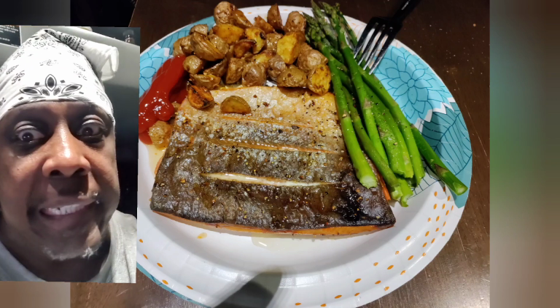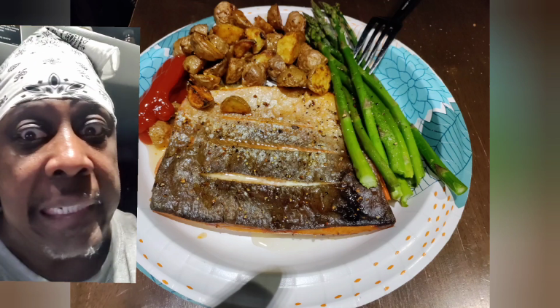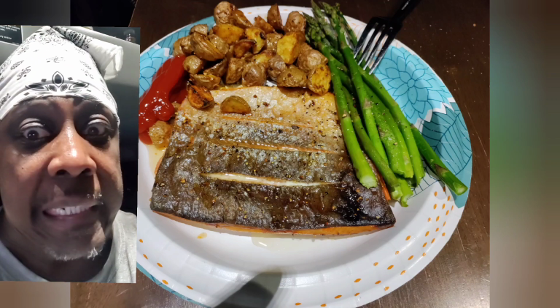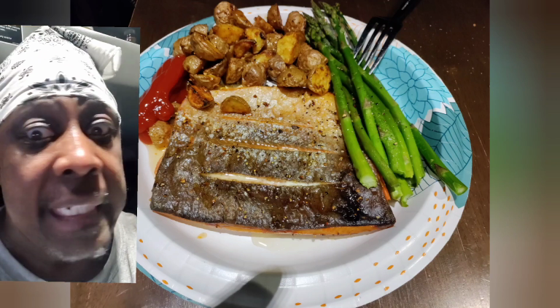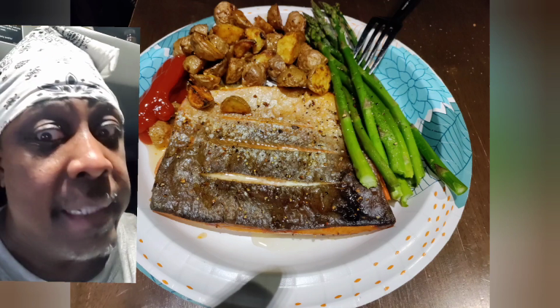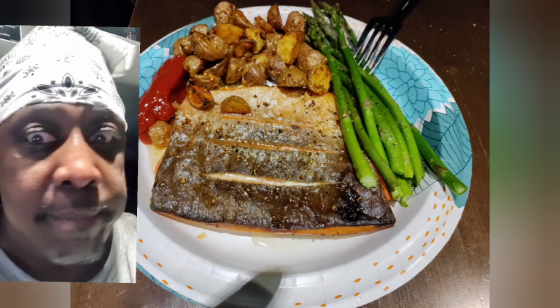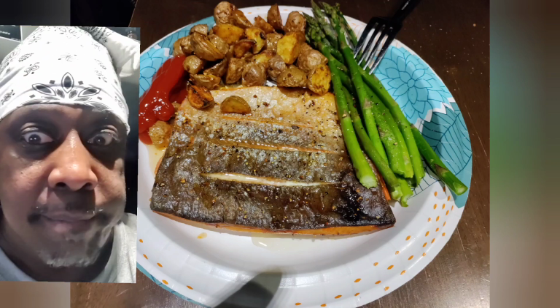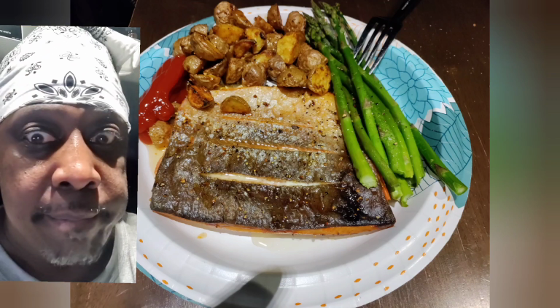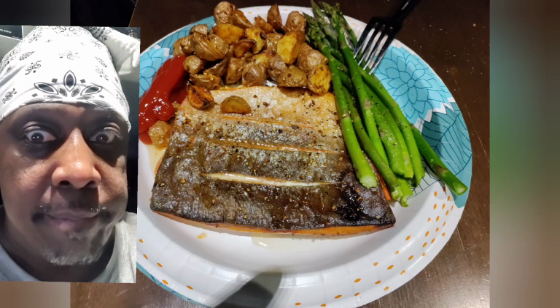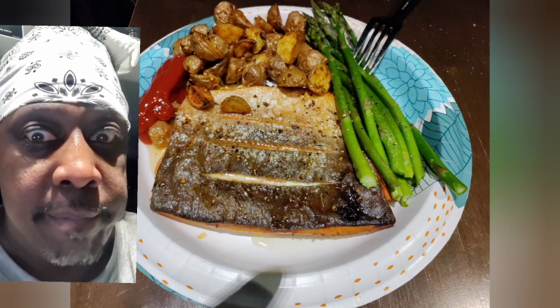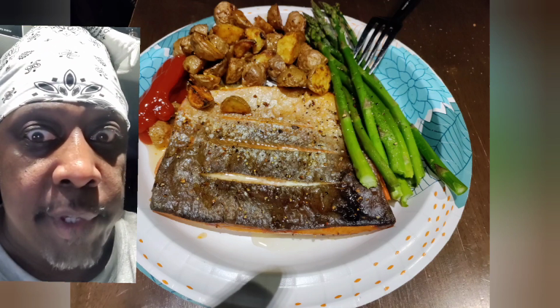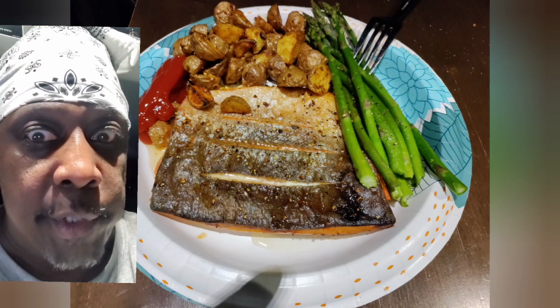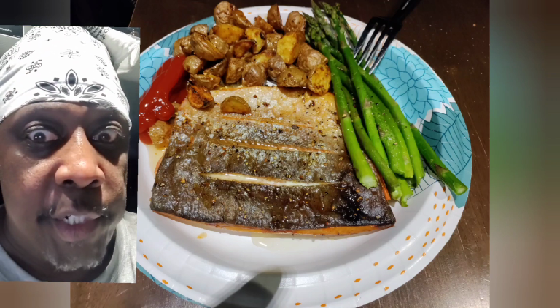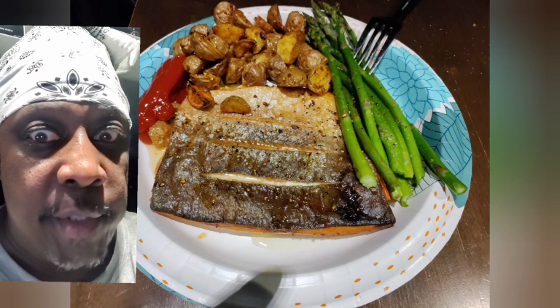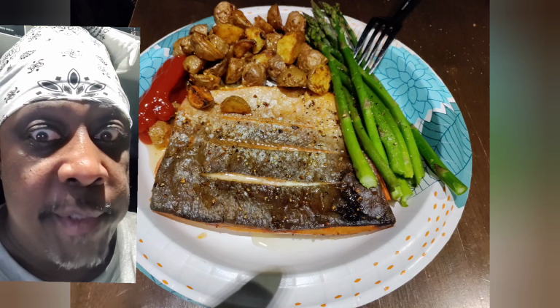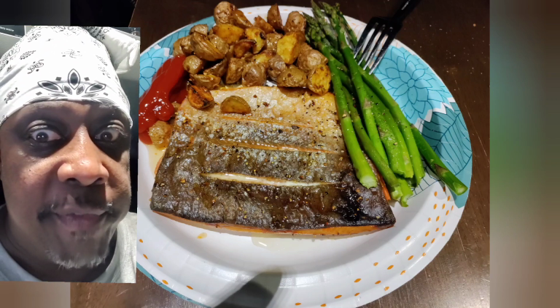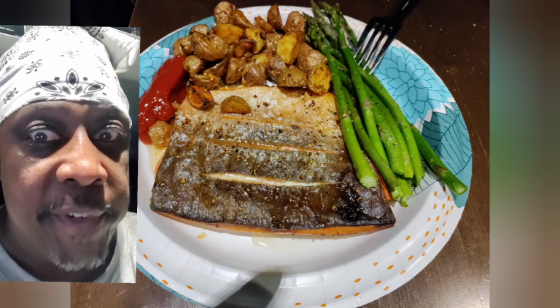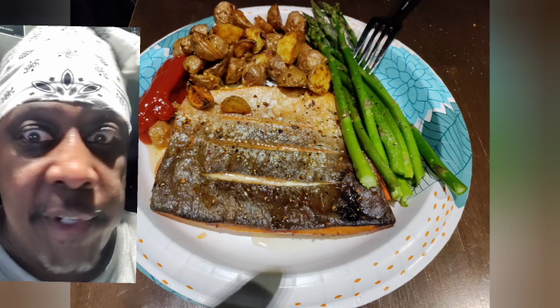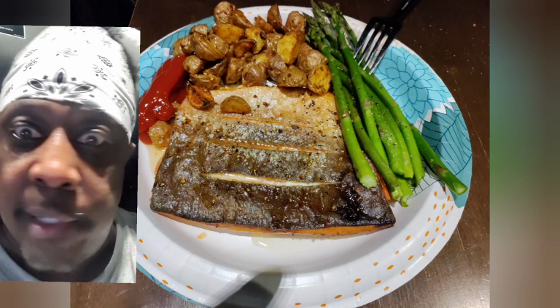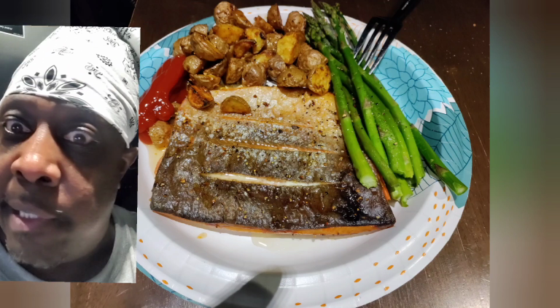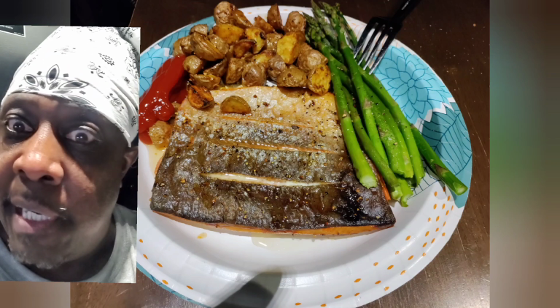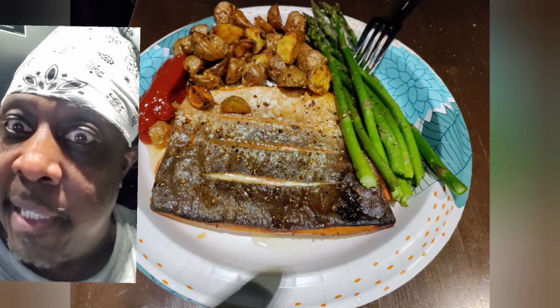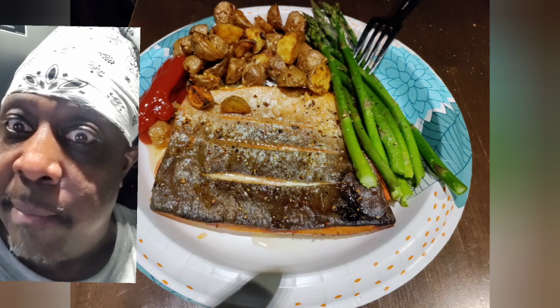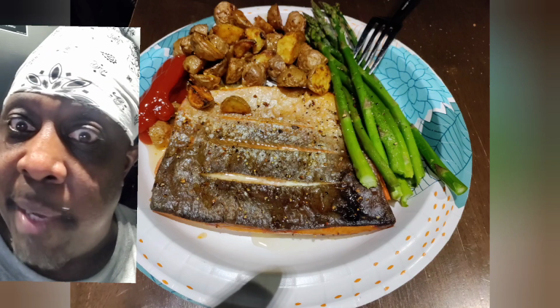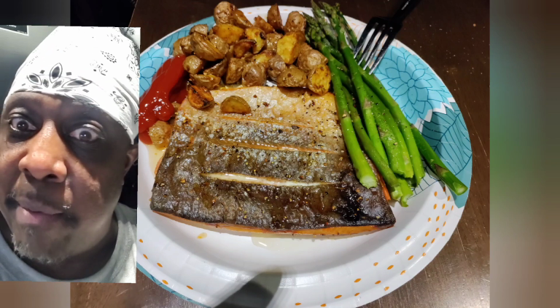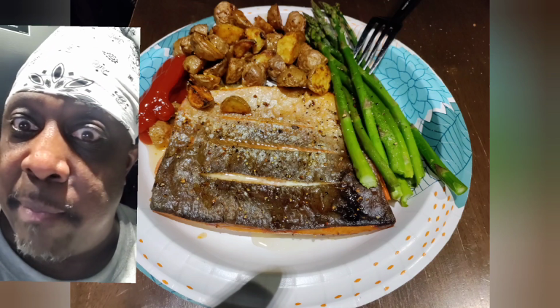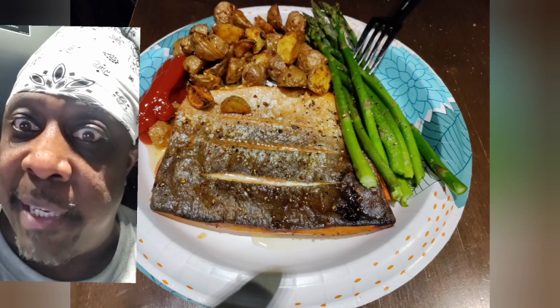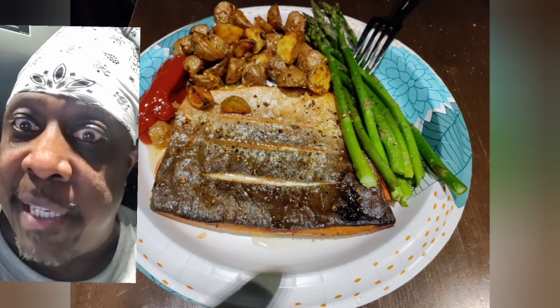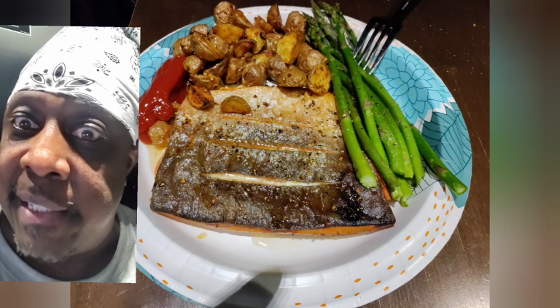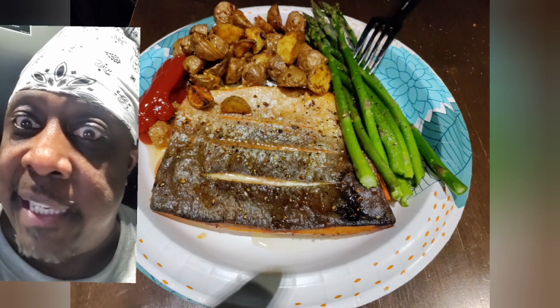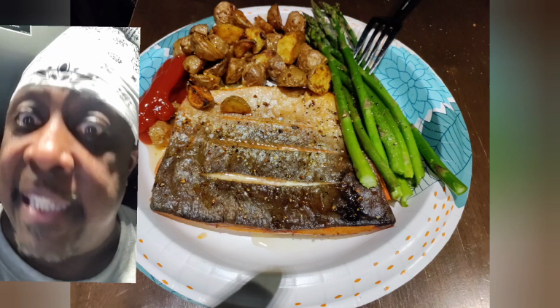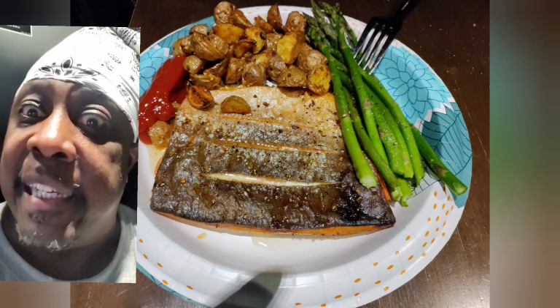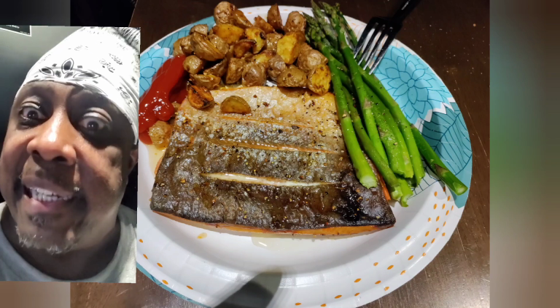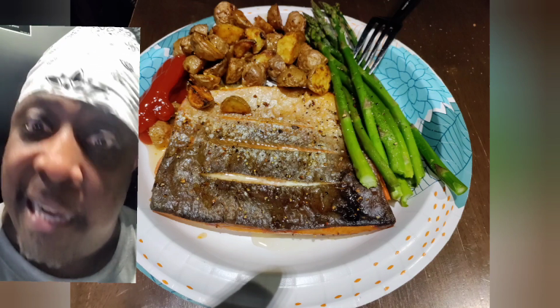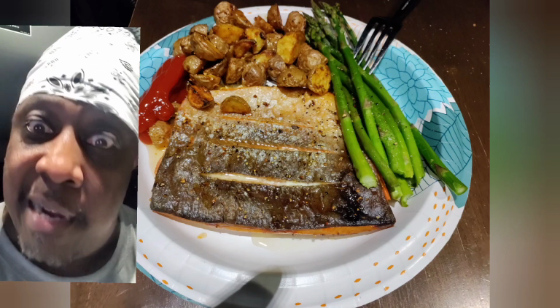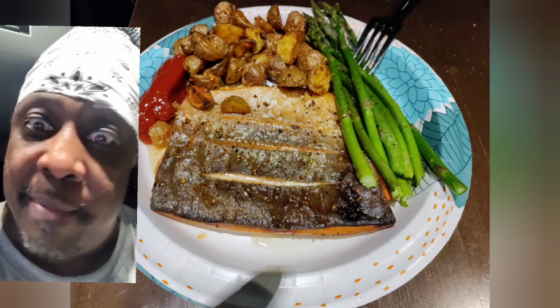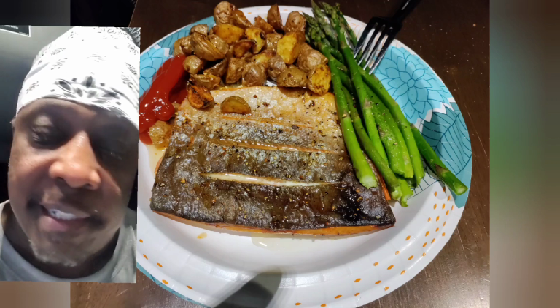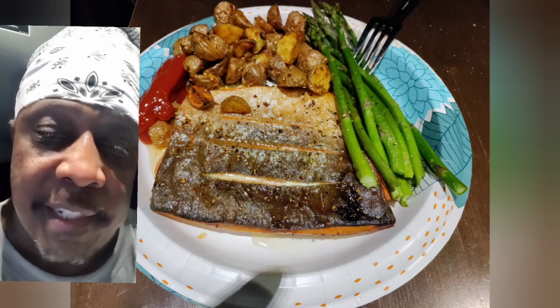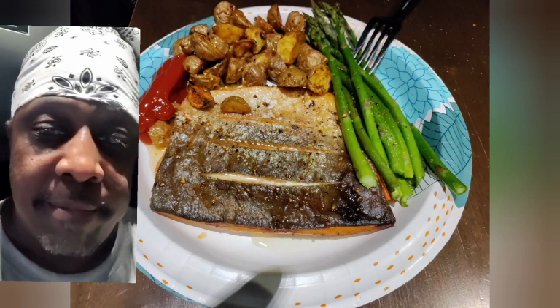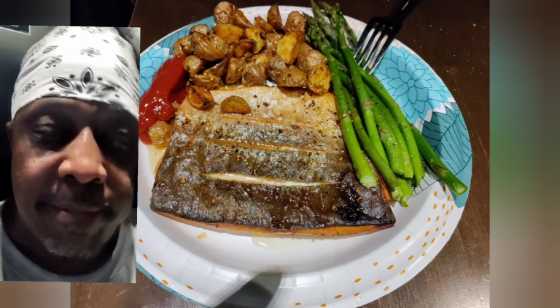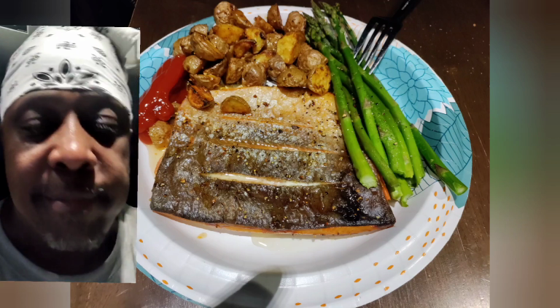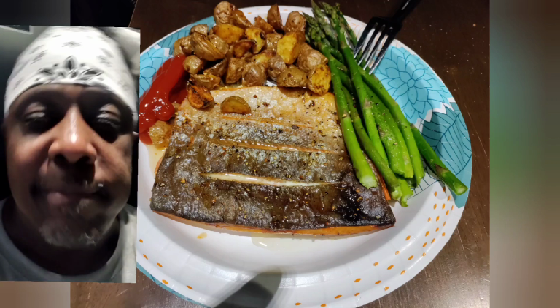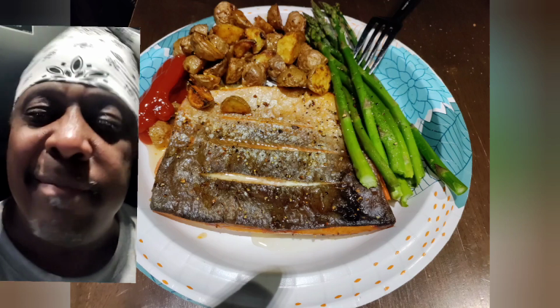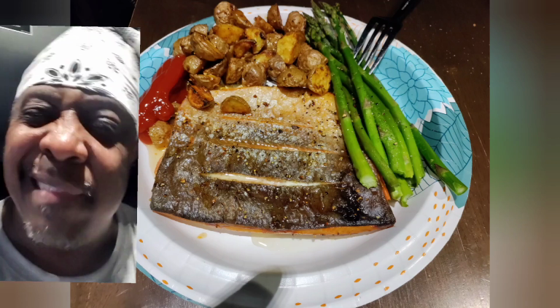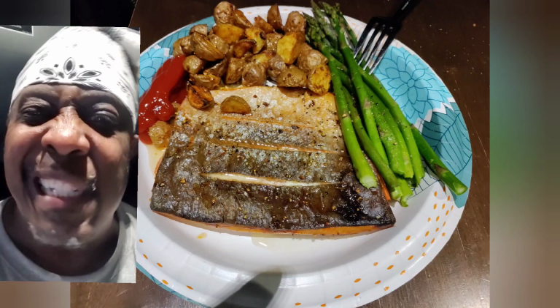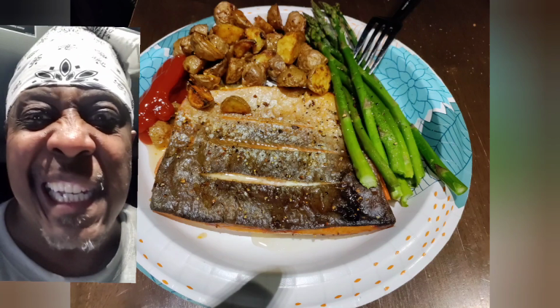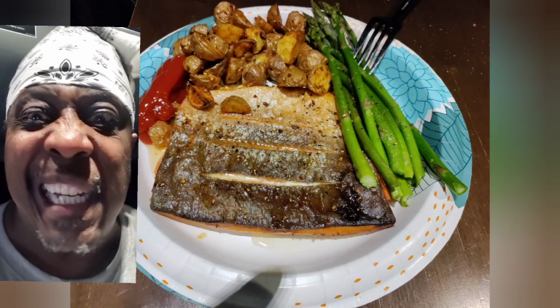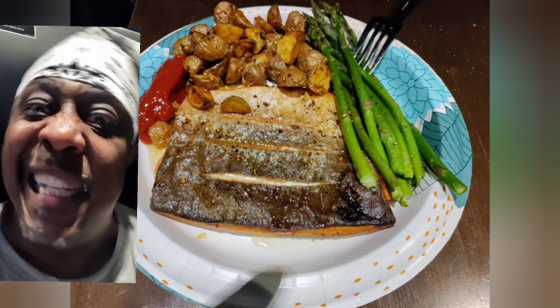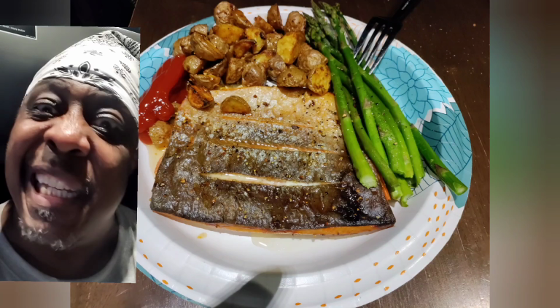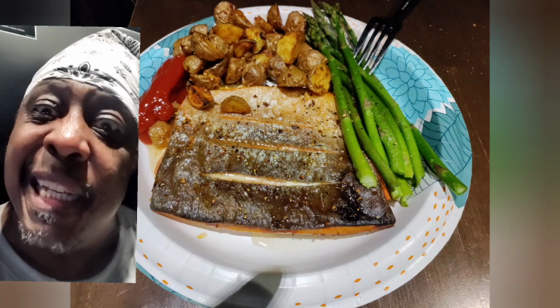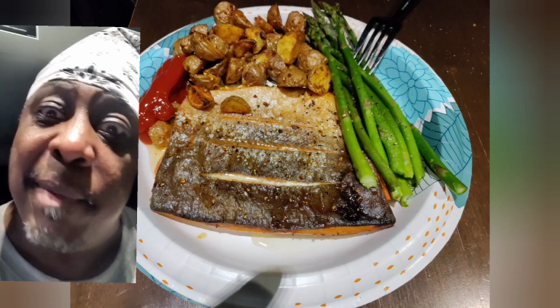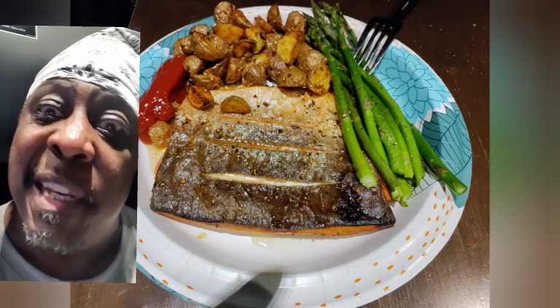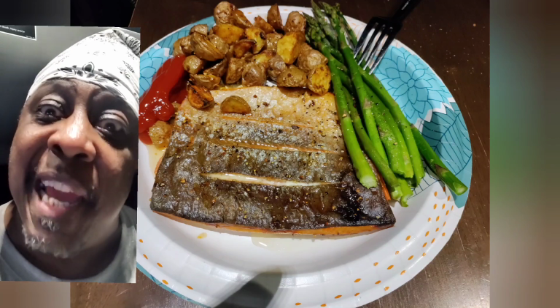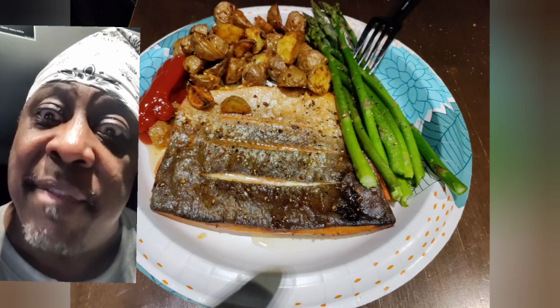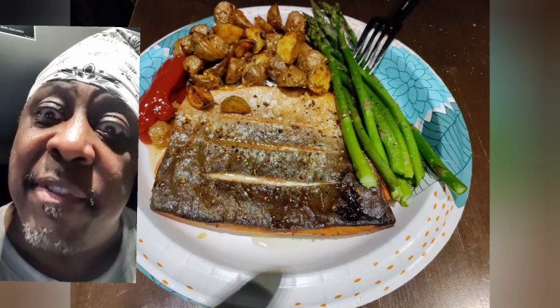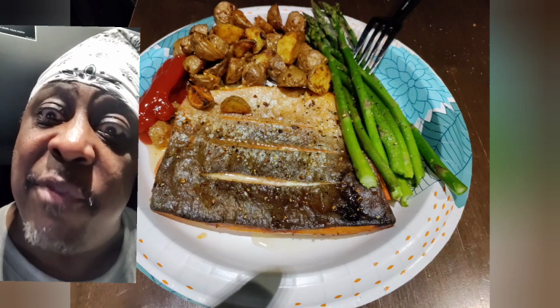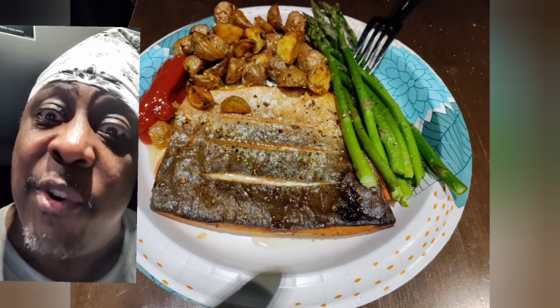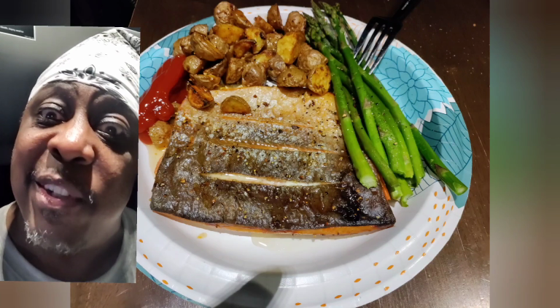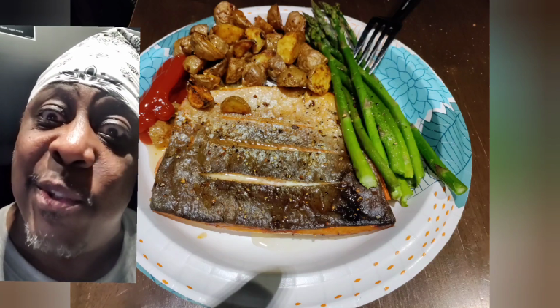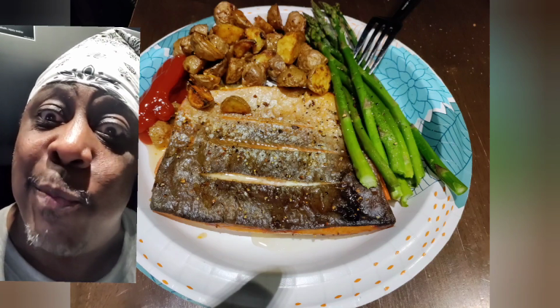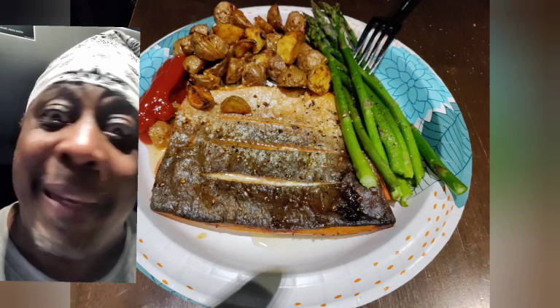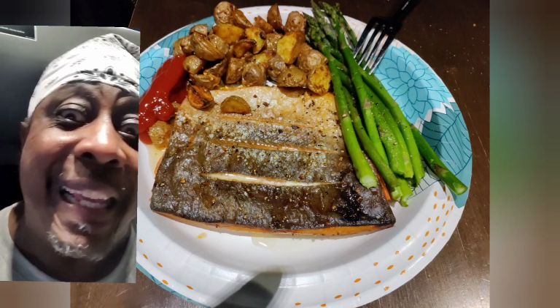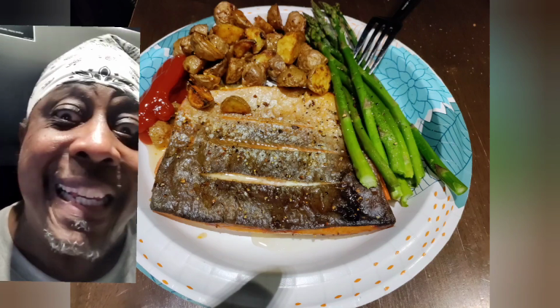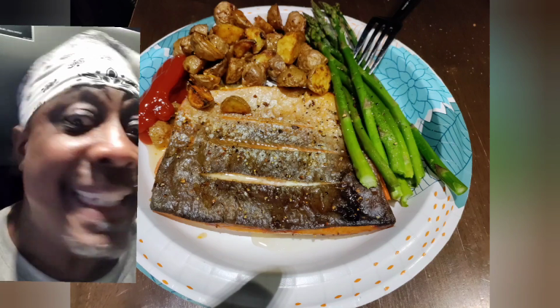Clean up. Throw the aluminum foil, the paper plate in the garbage. Clean up your knife and fork too, please.